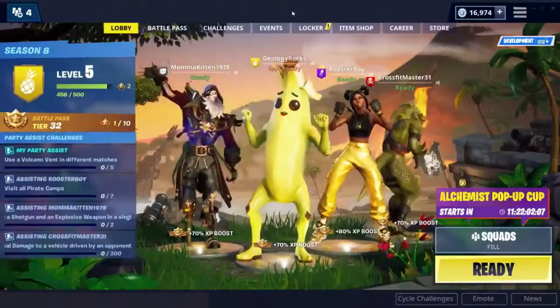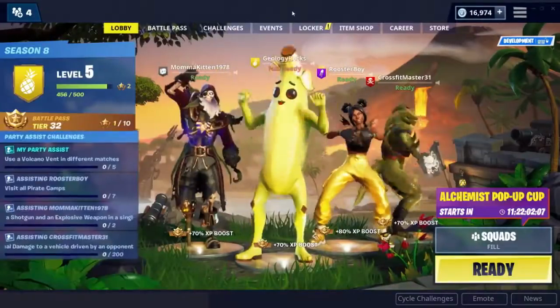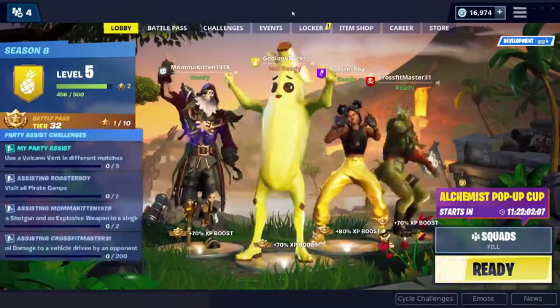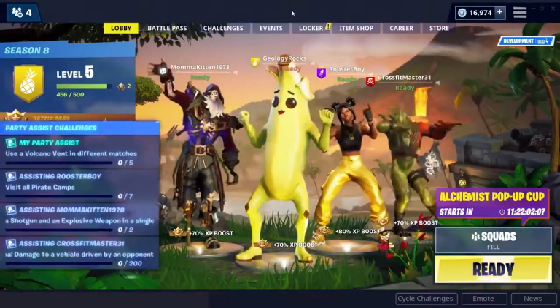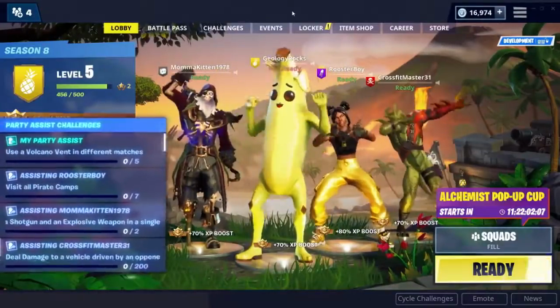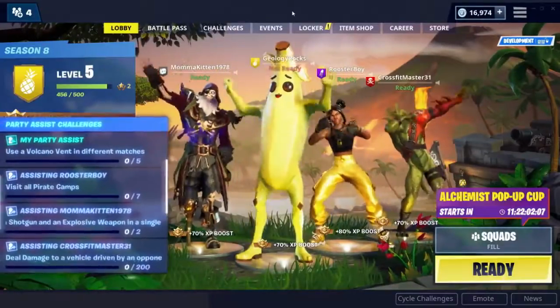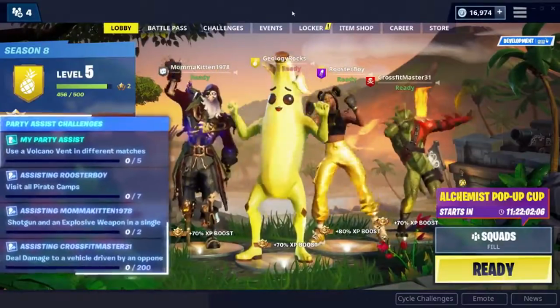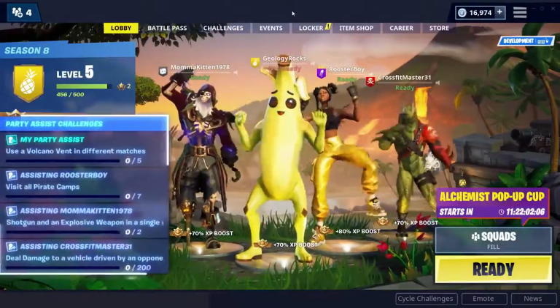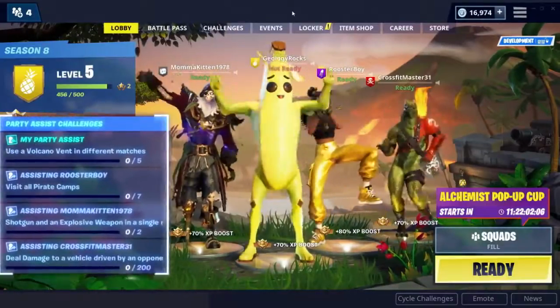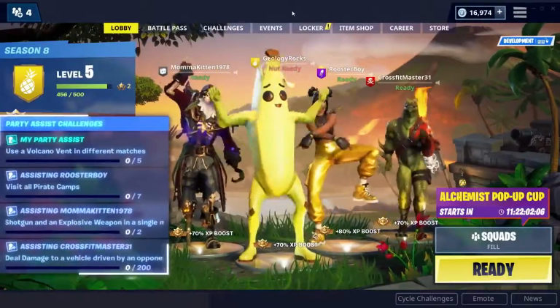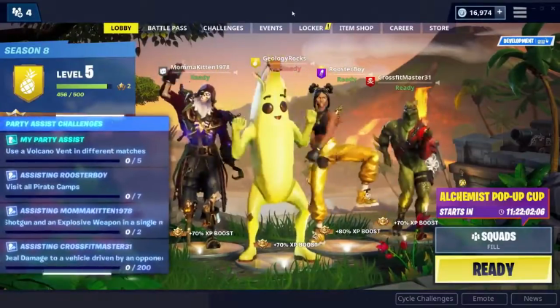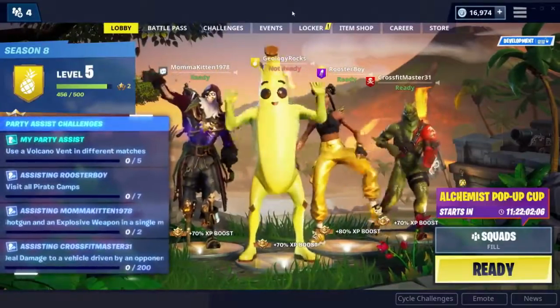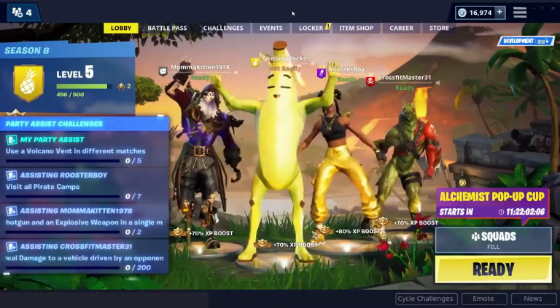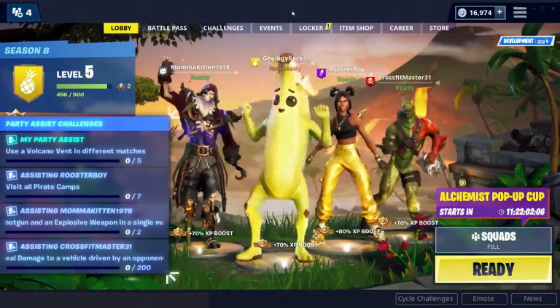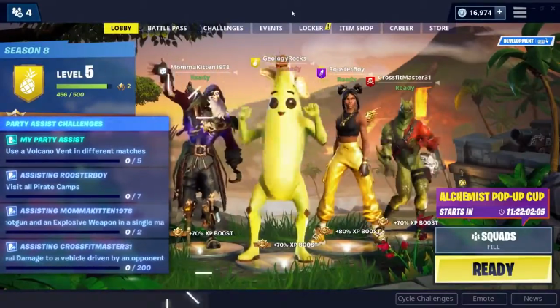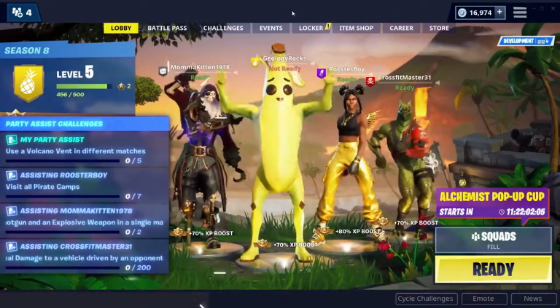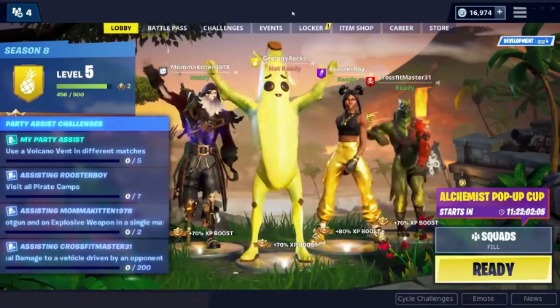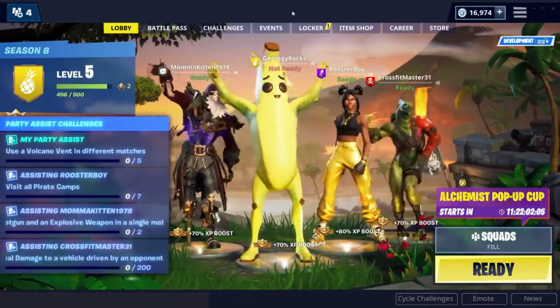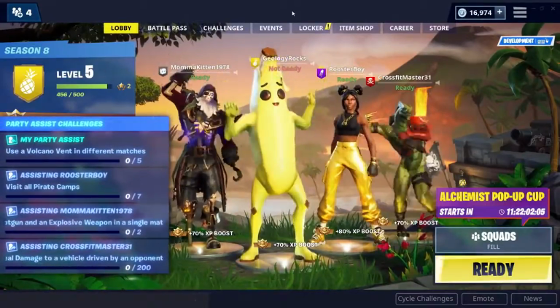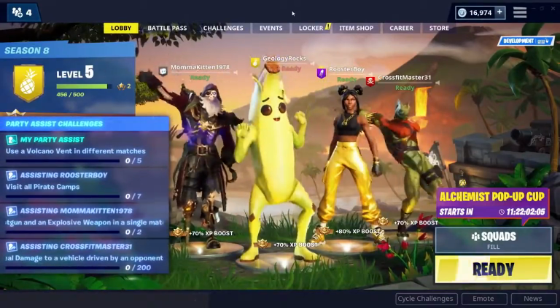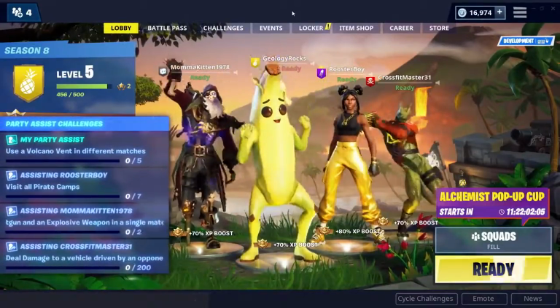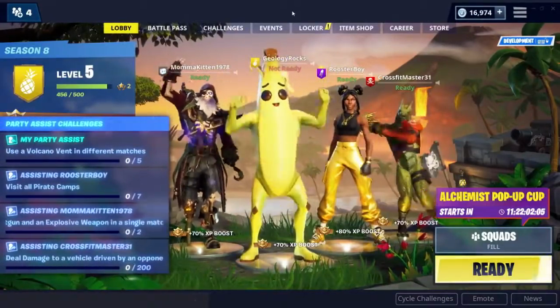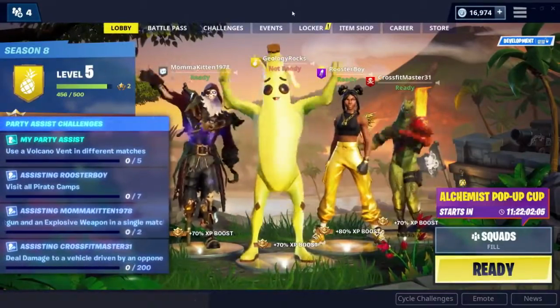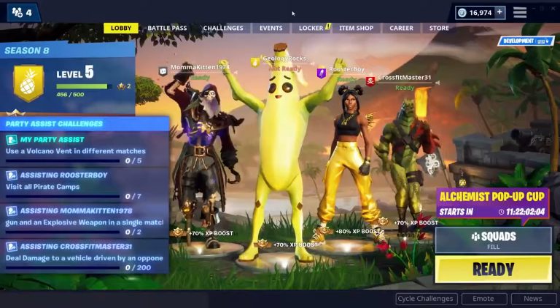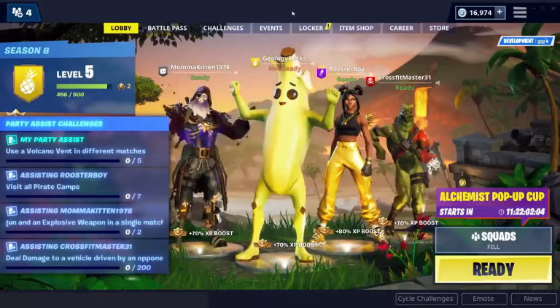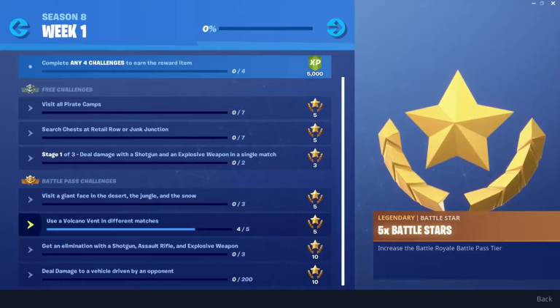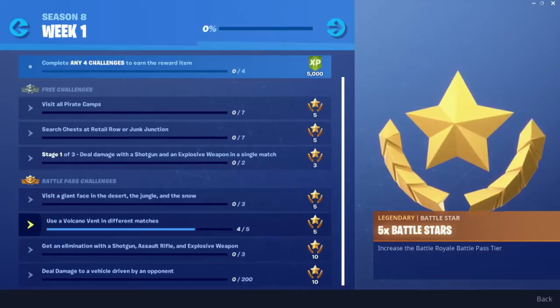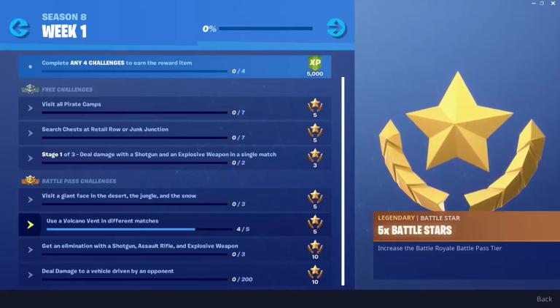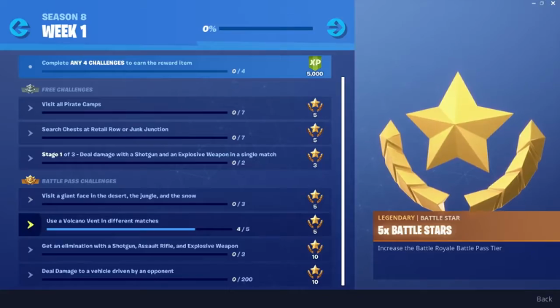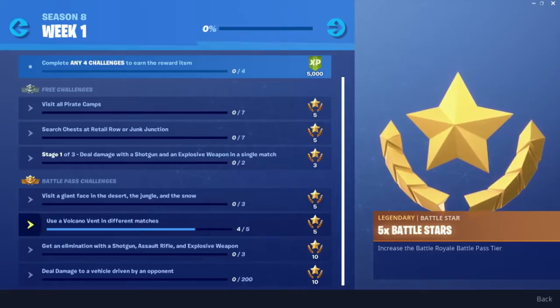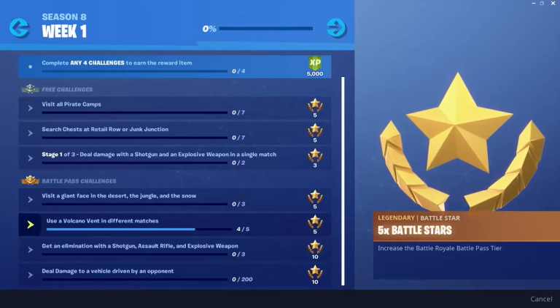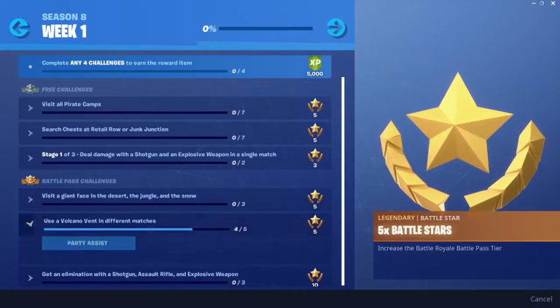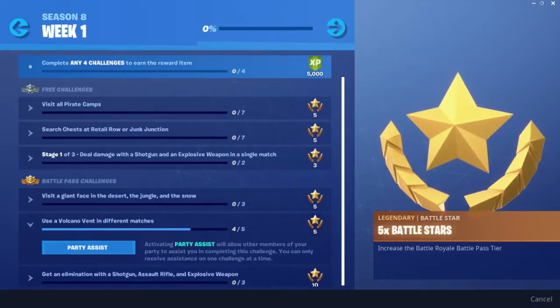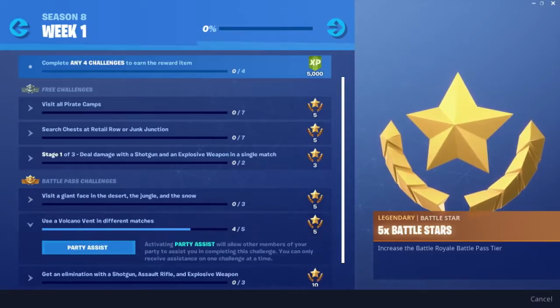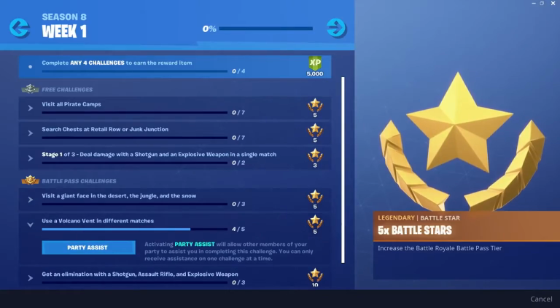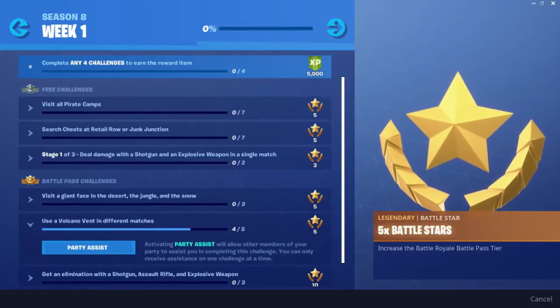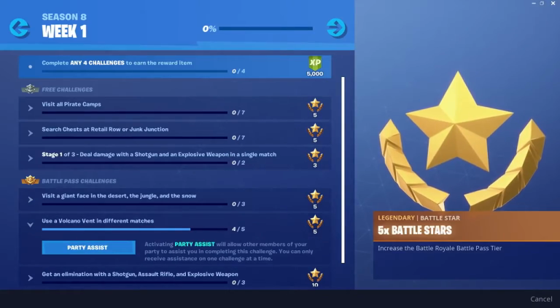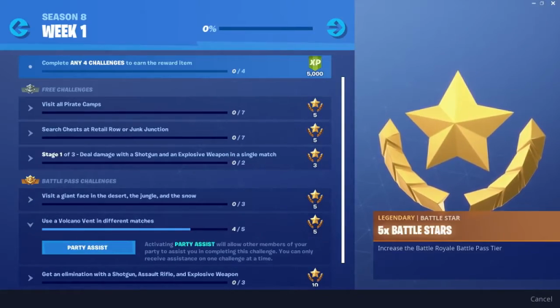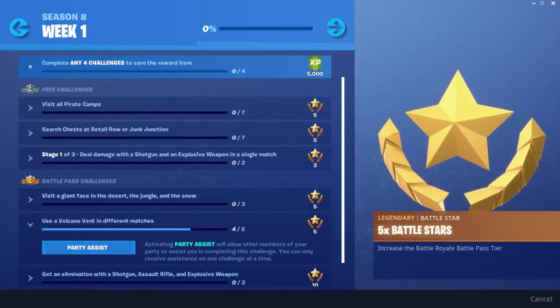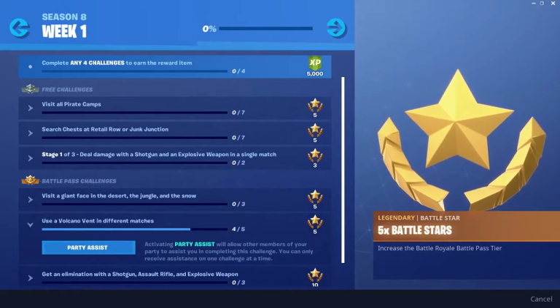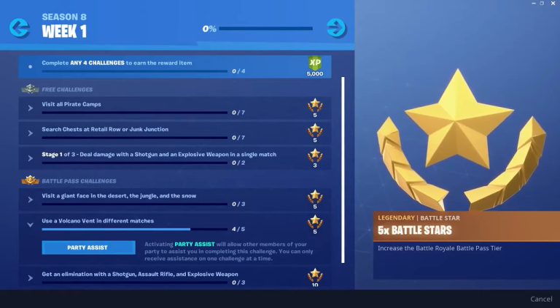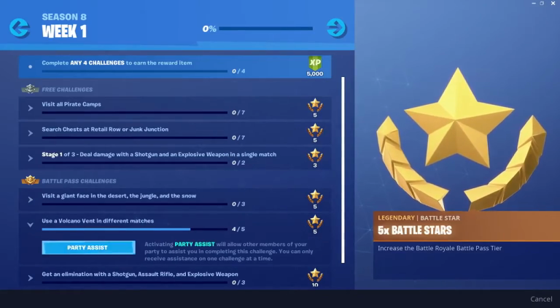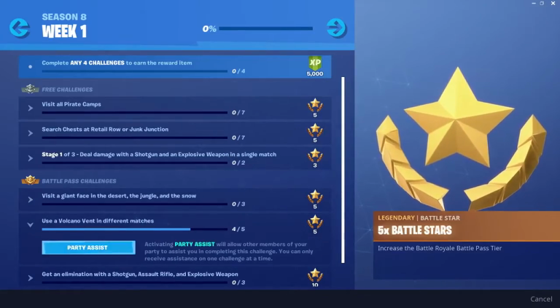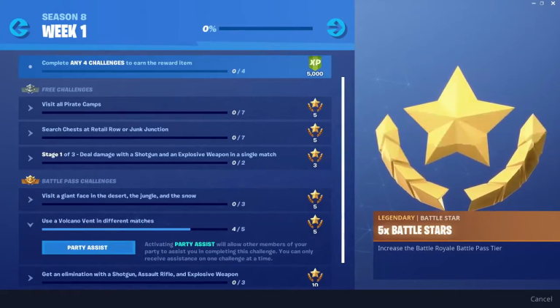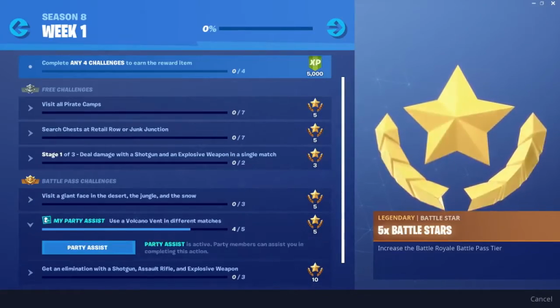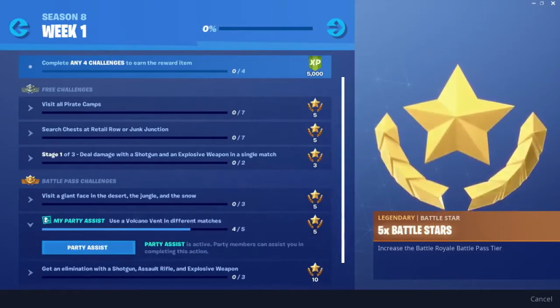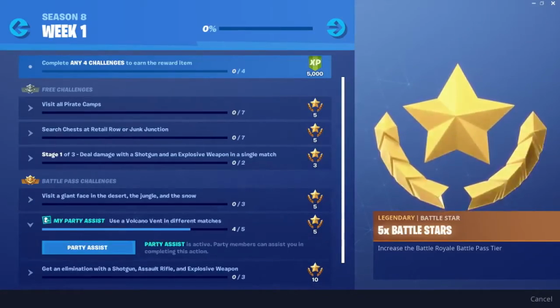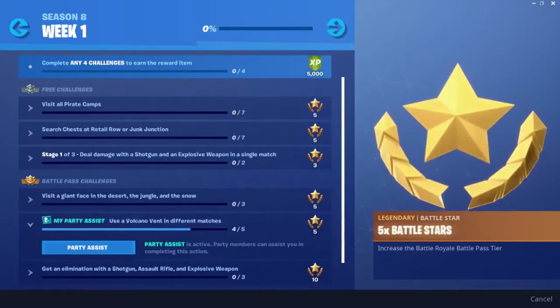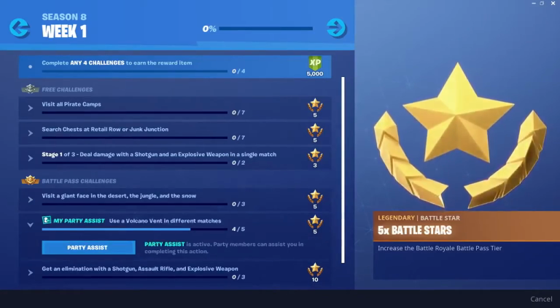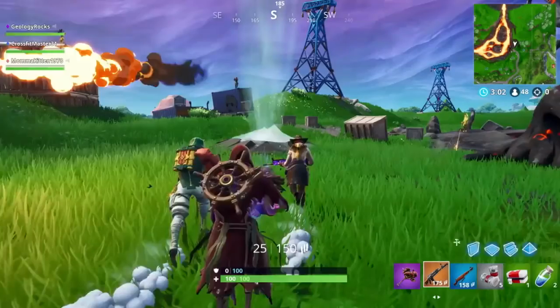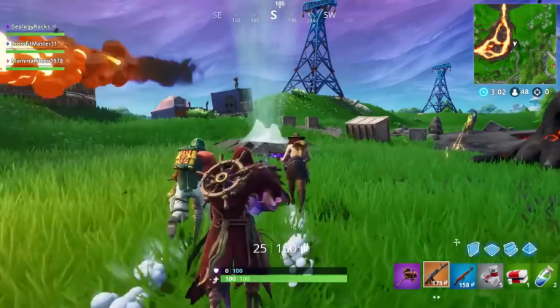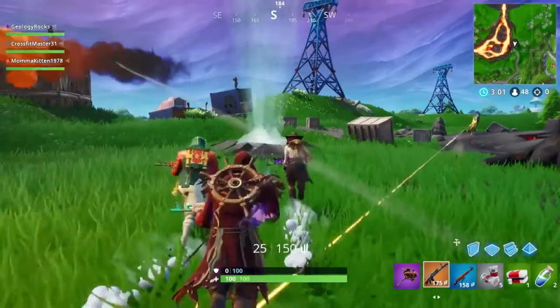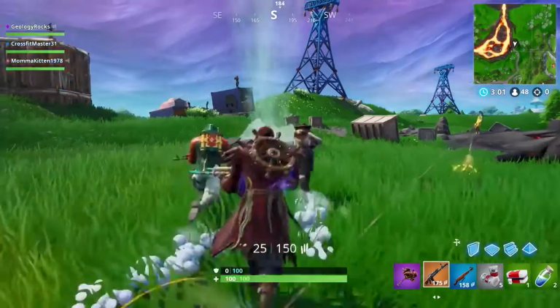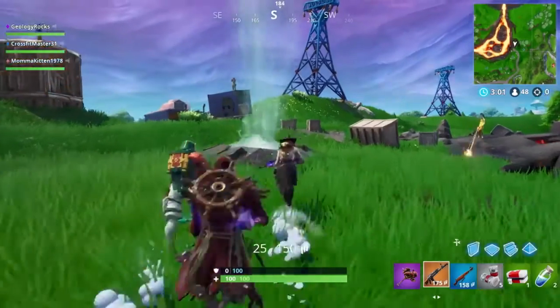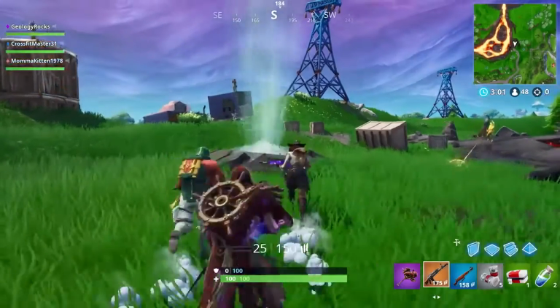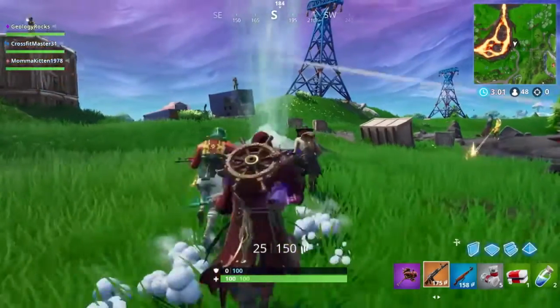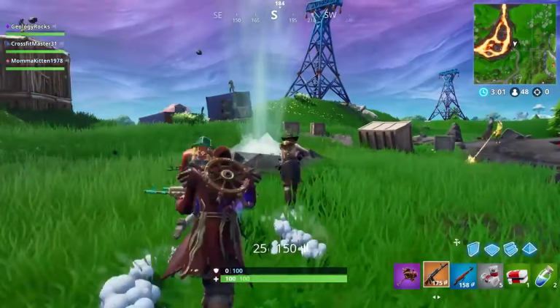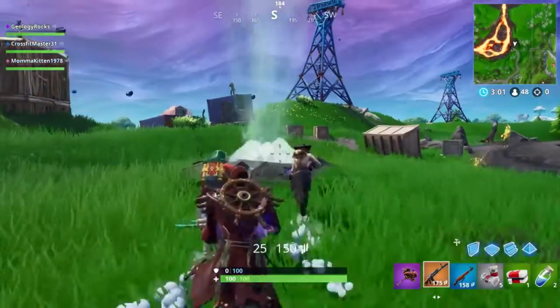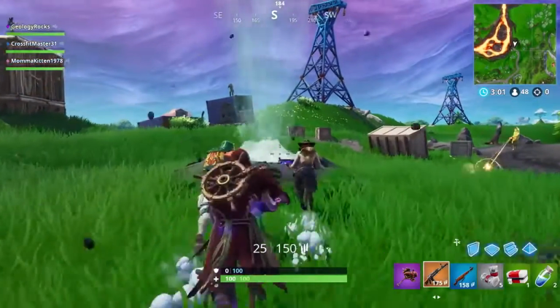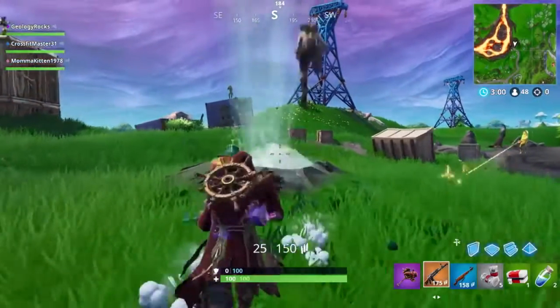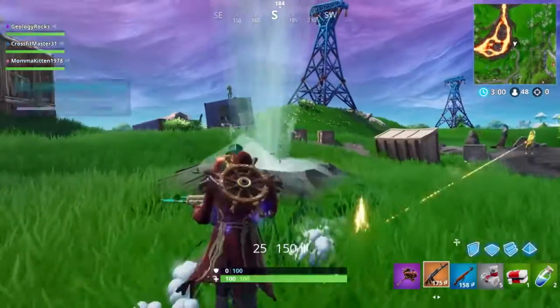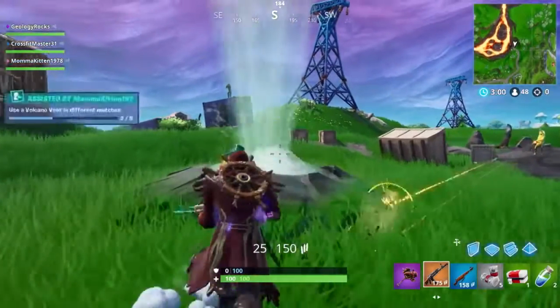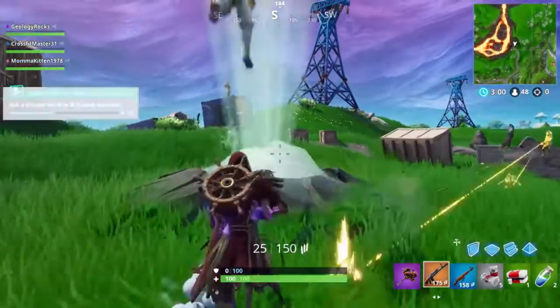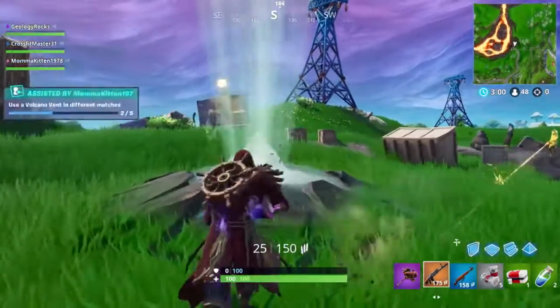New in this season to all players is the Party Assist feature. Before a match, you can pick a daily or weekly challenge, and your friends can help you complete it.